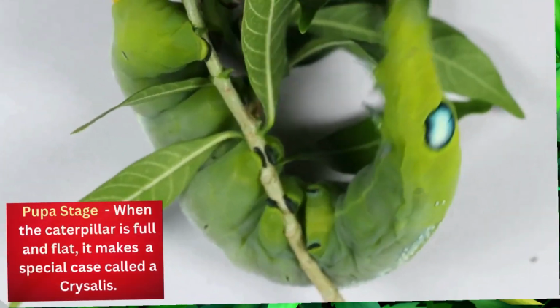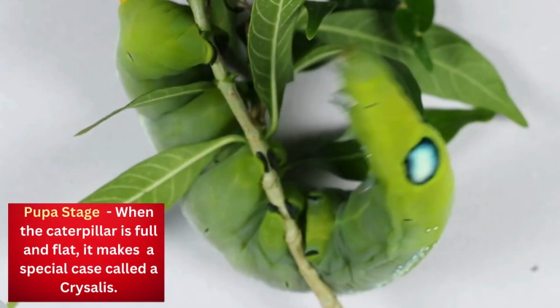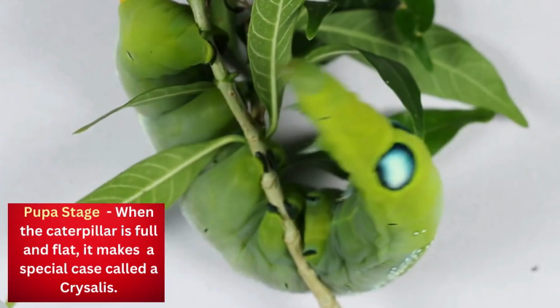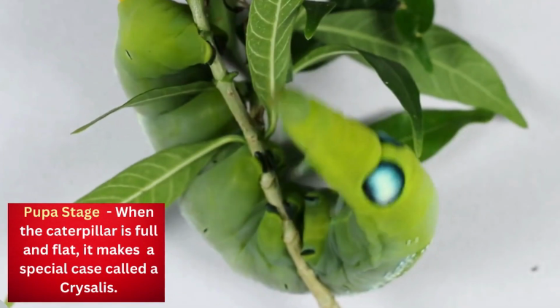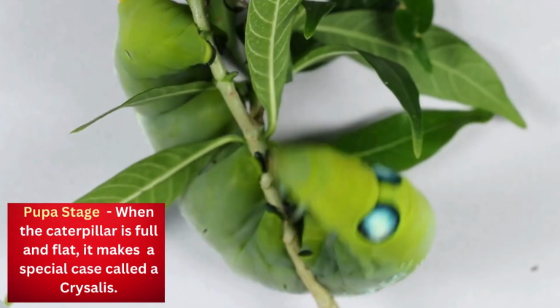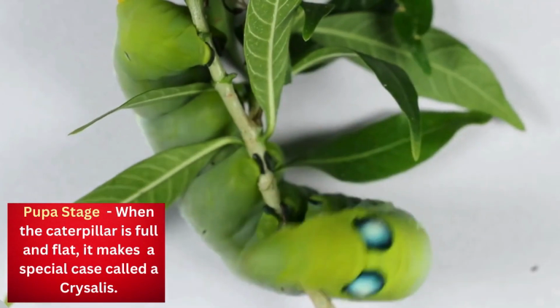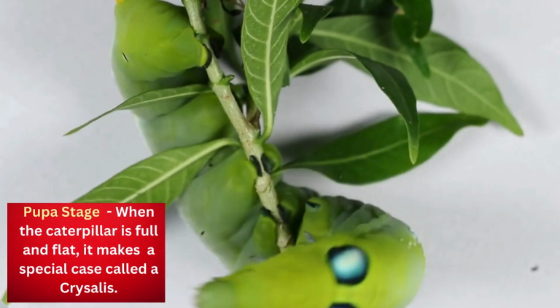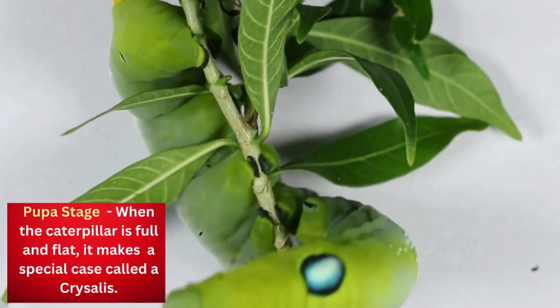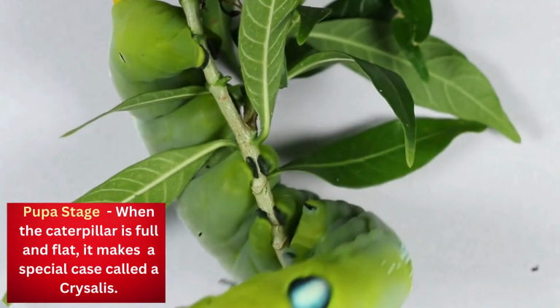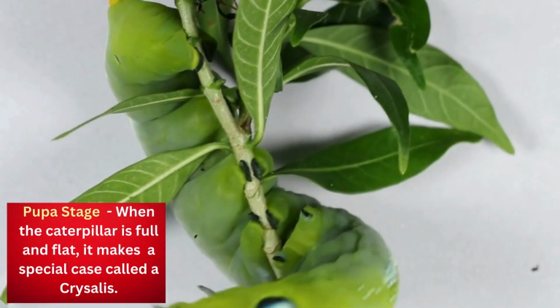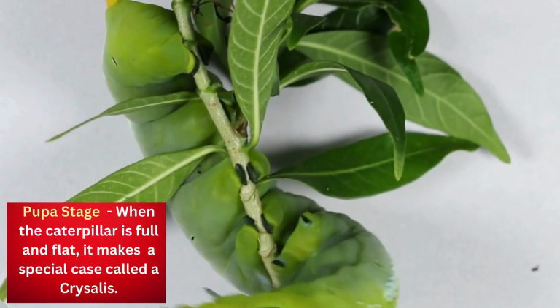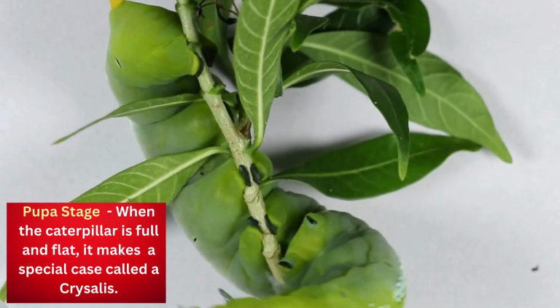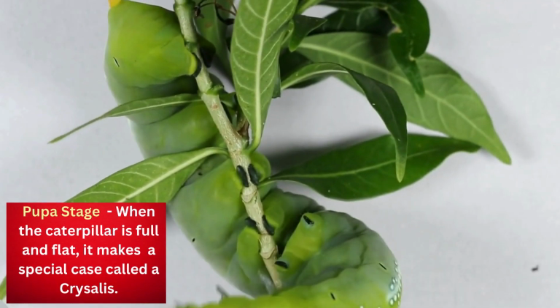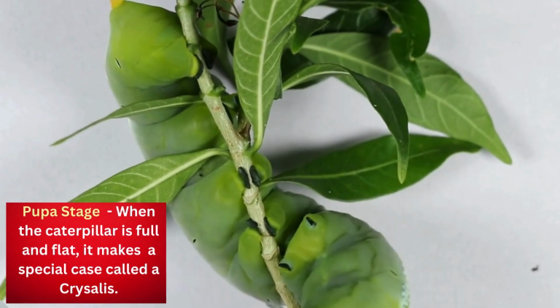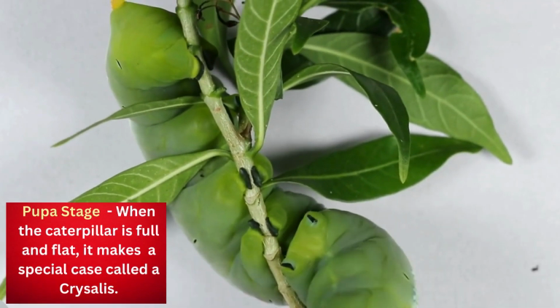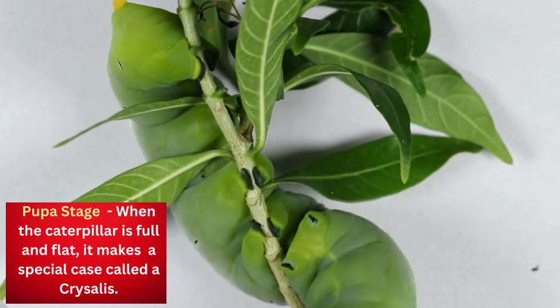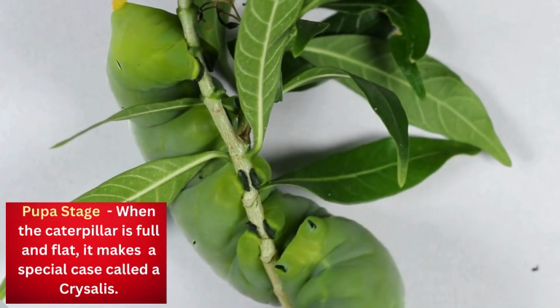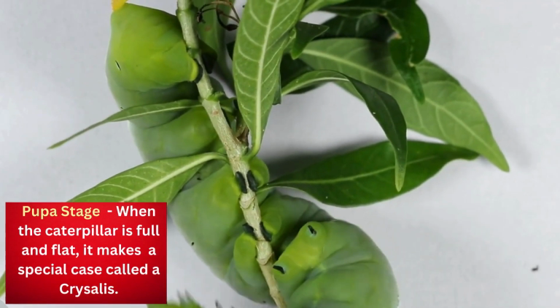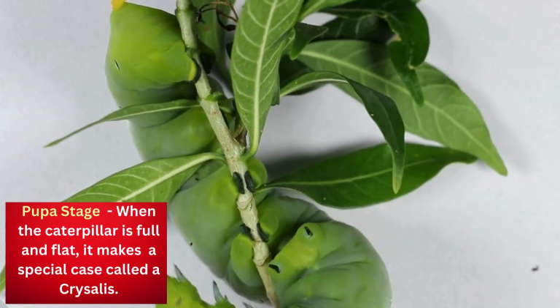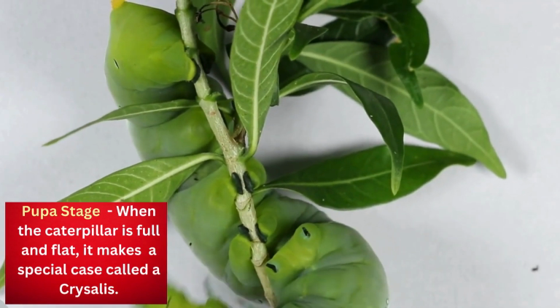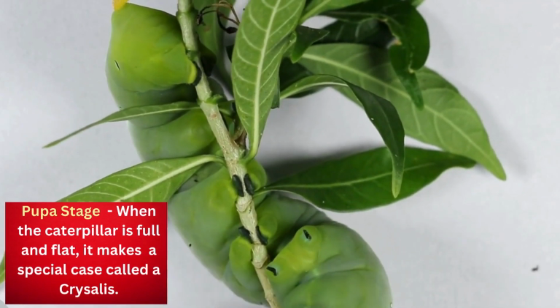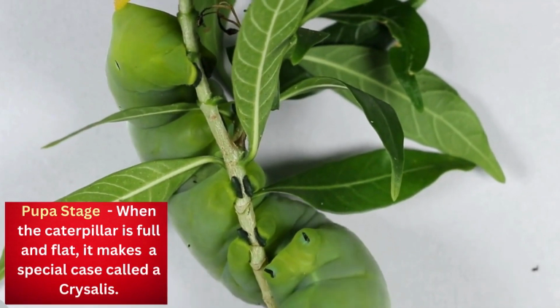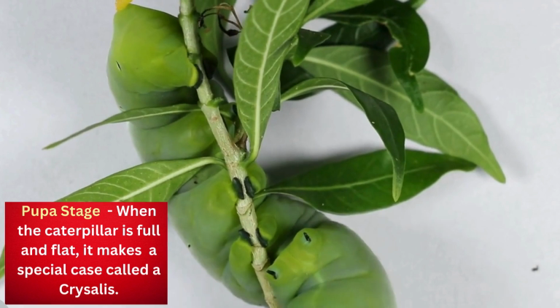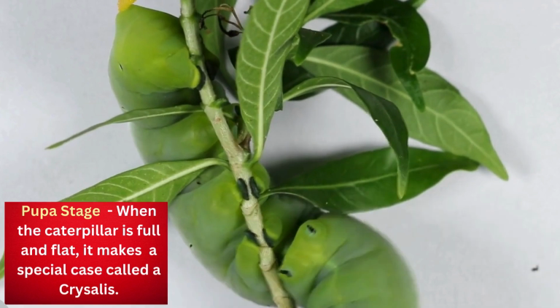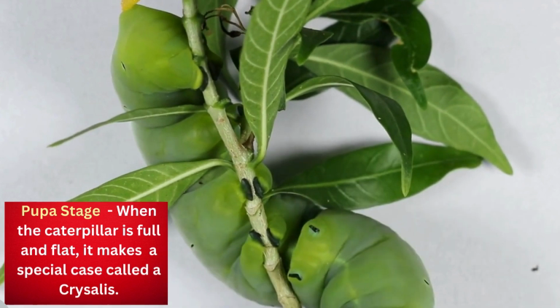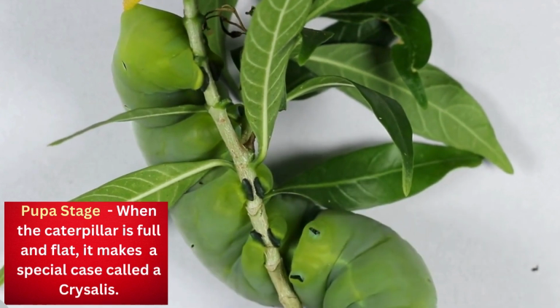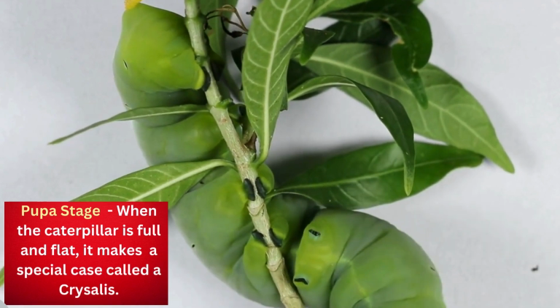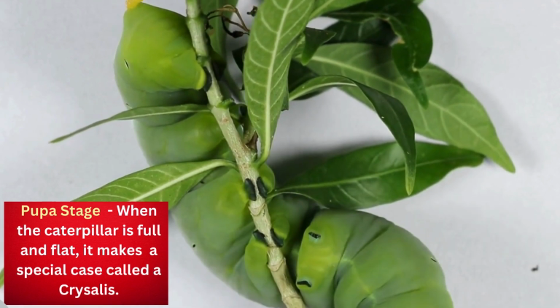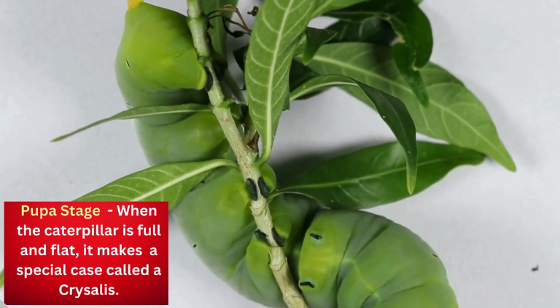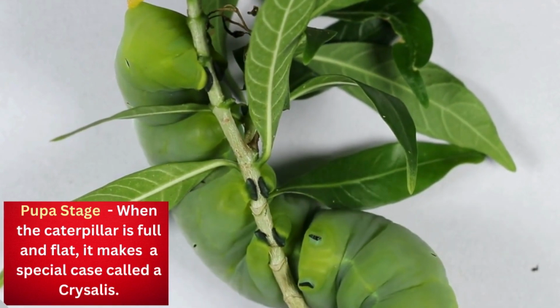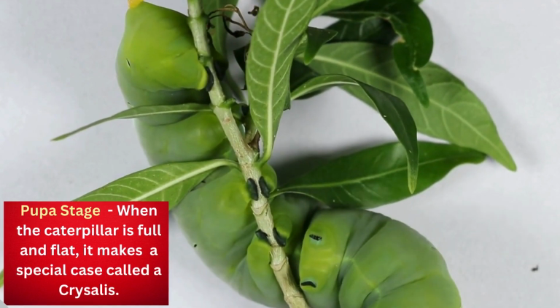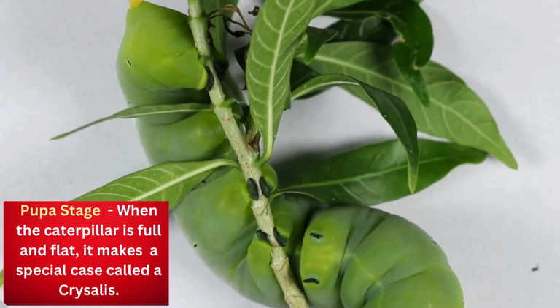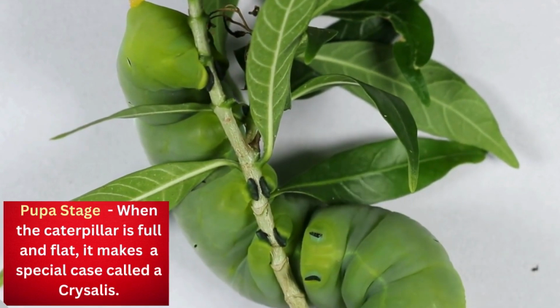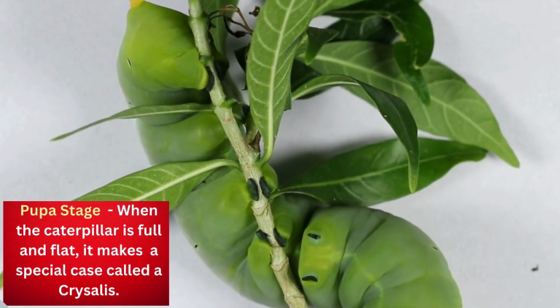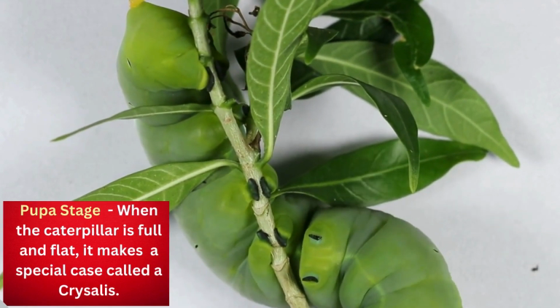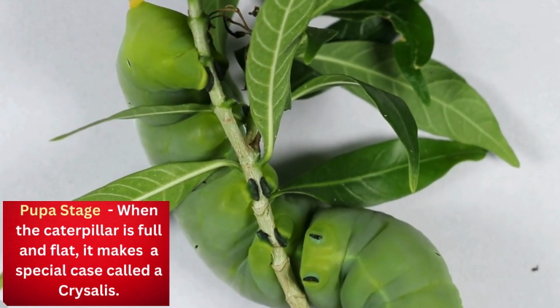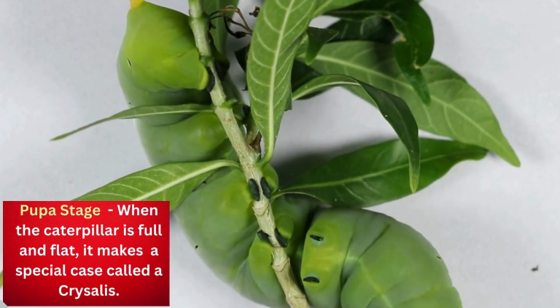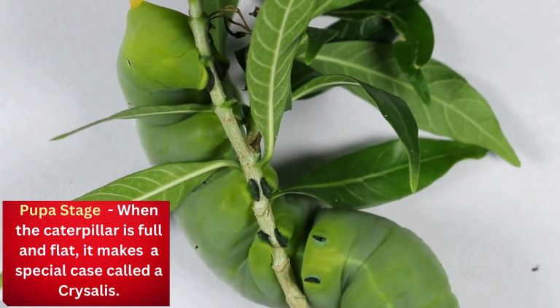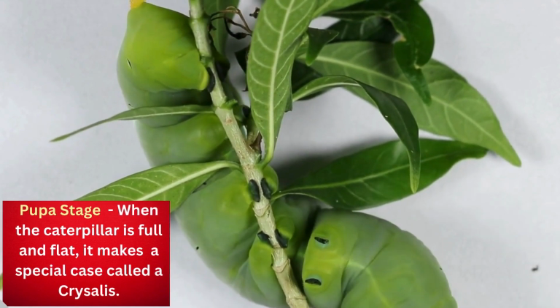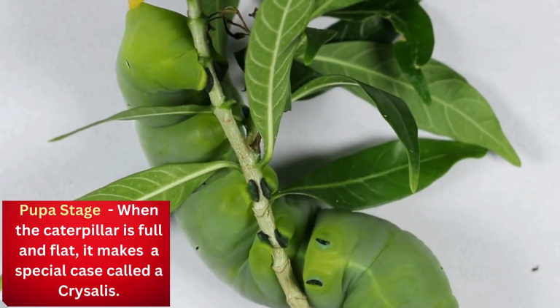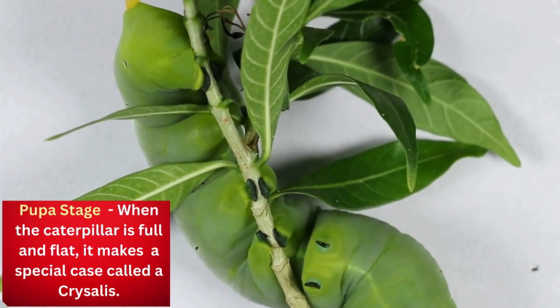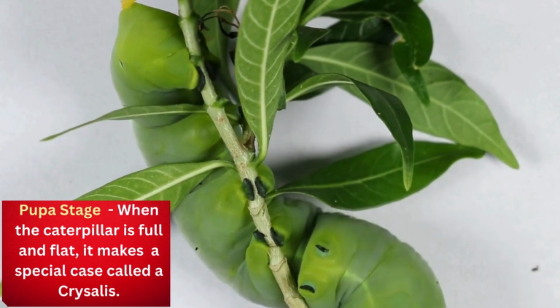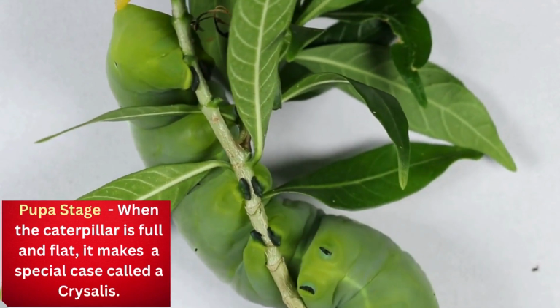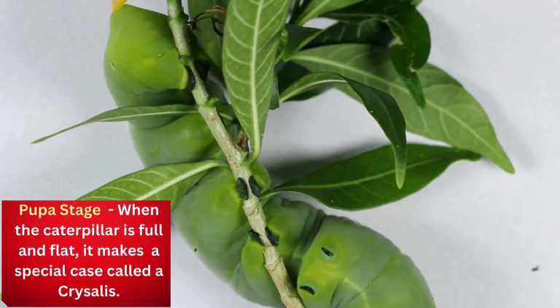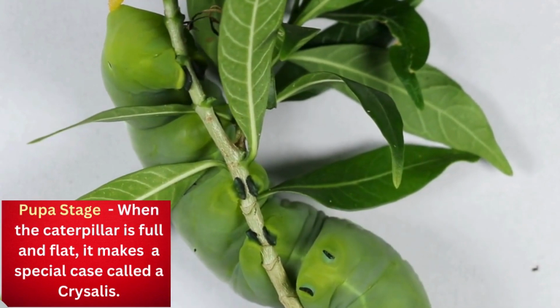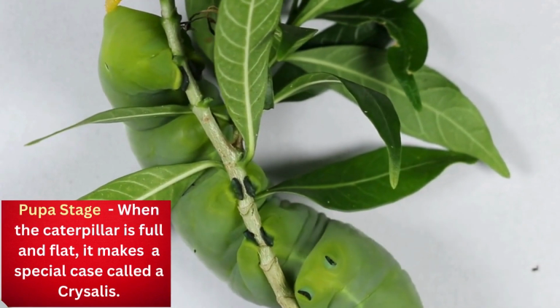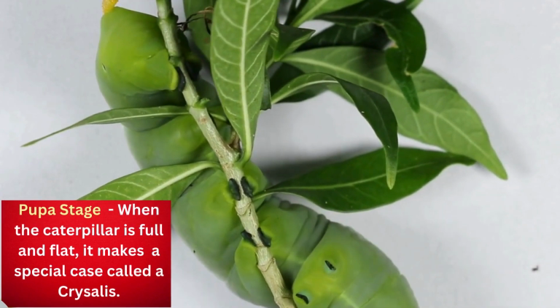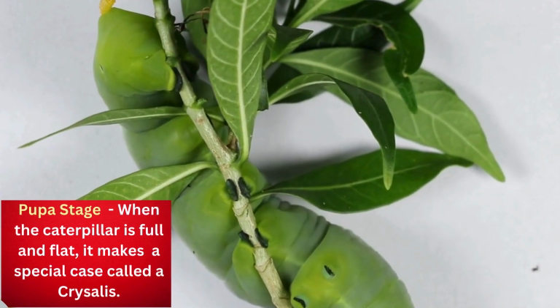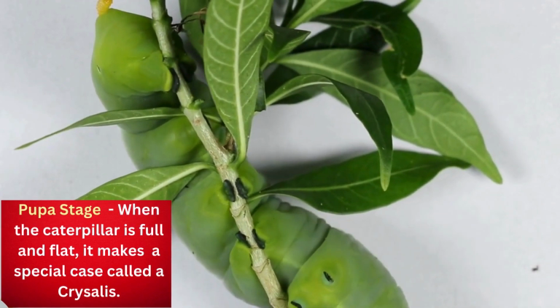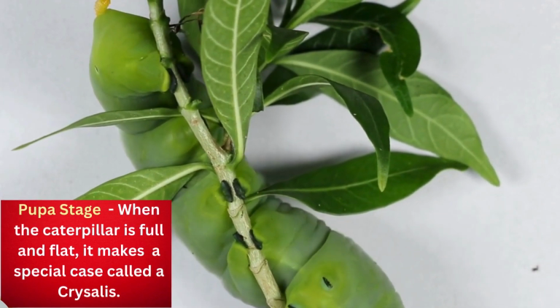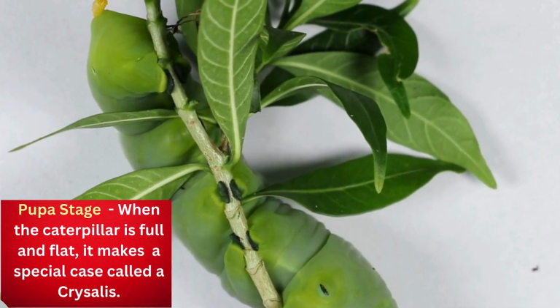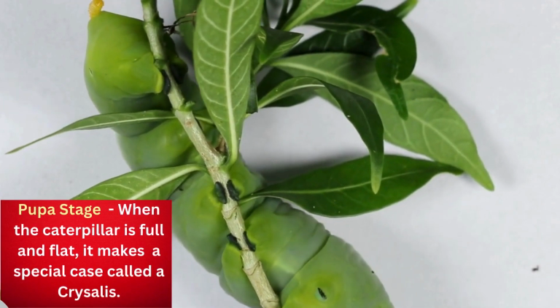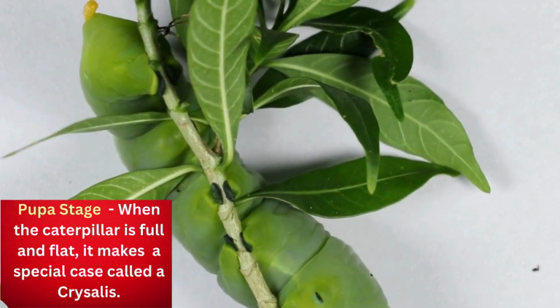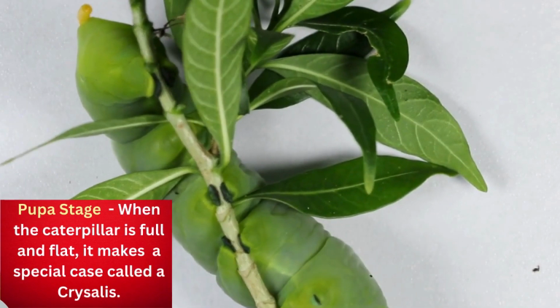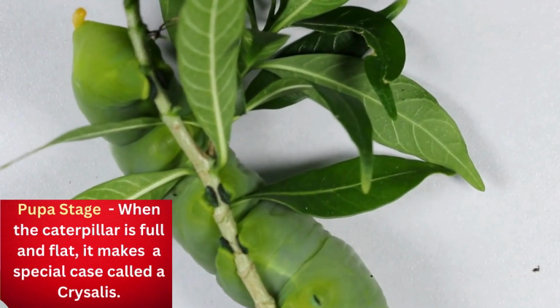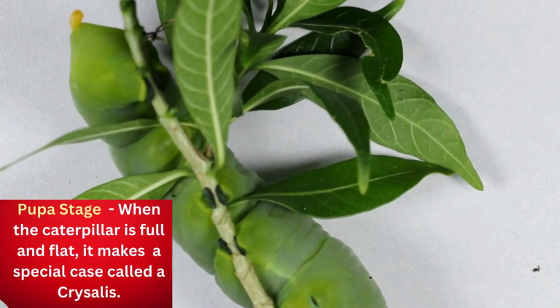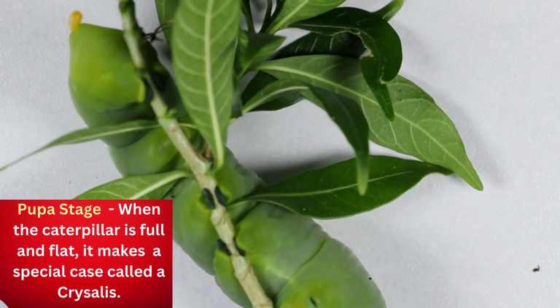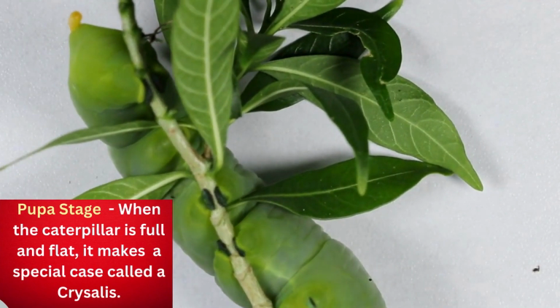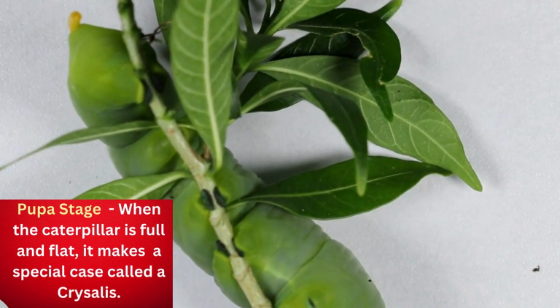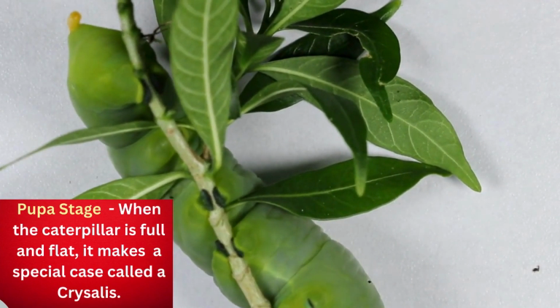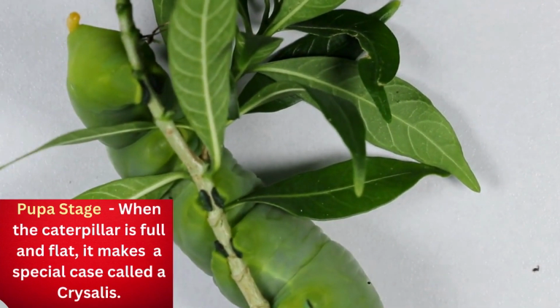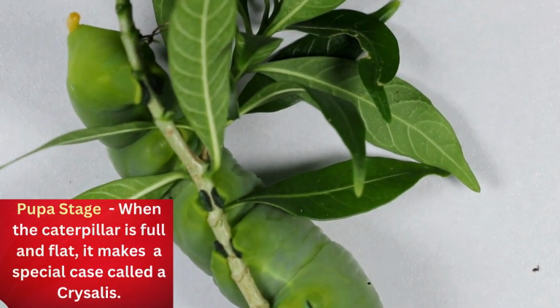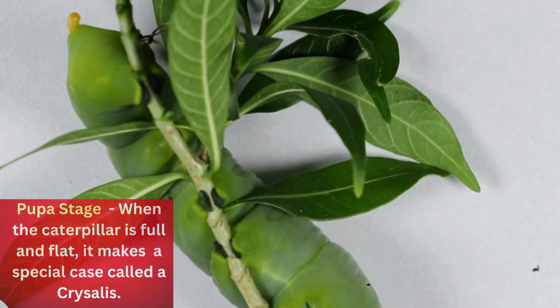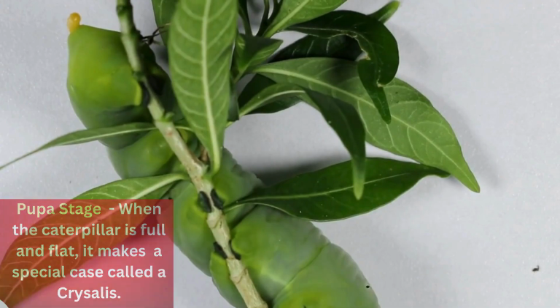Pupa stage. When the caterpillar is full grown, it makes a special case called a chrysalis.